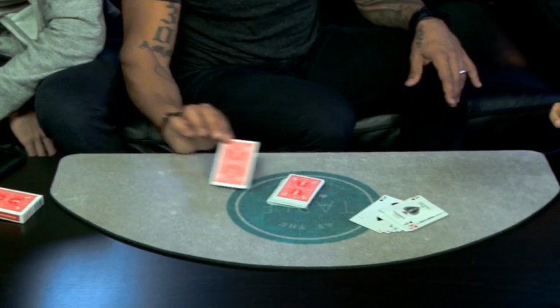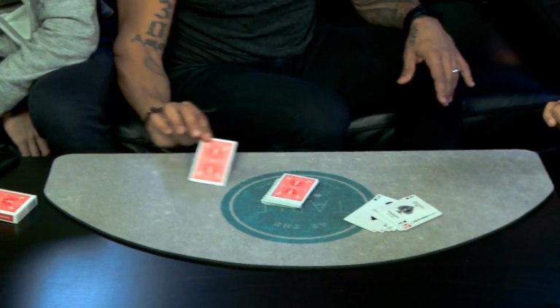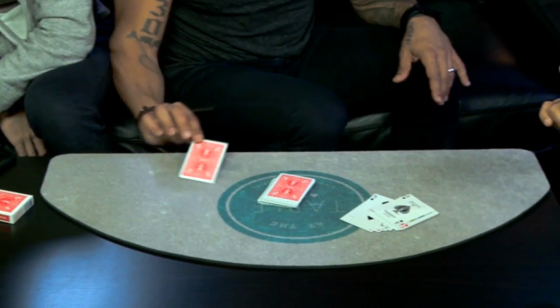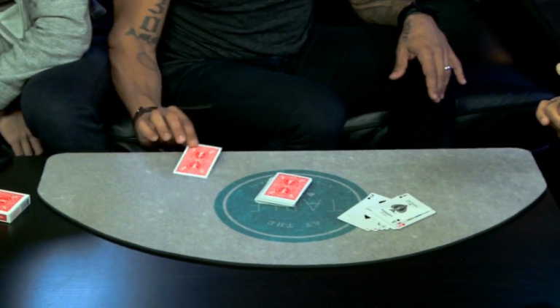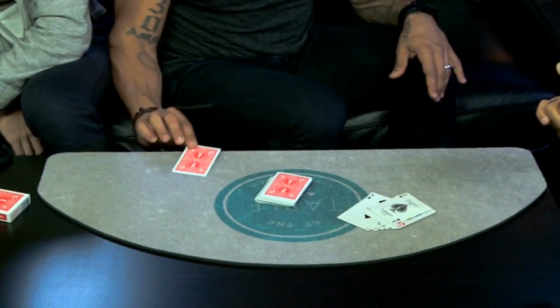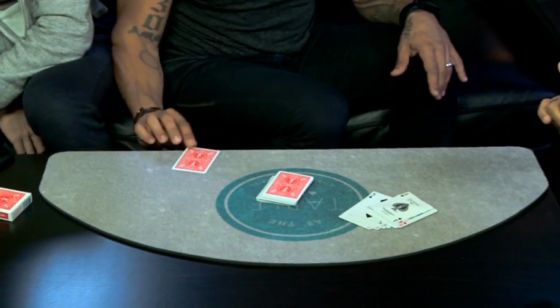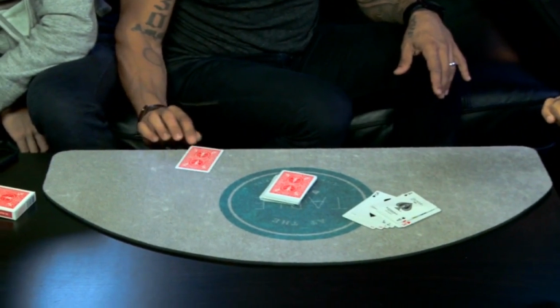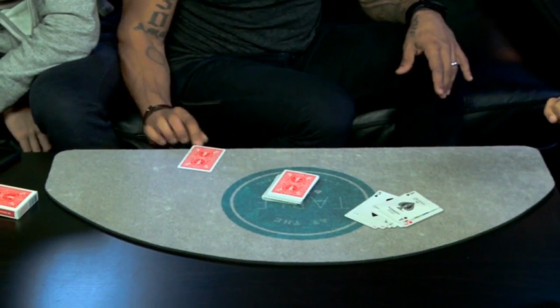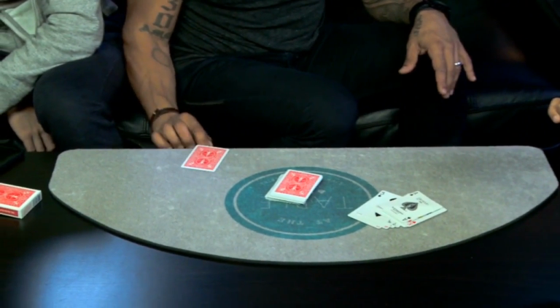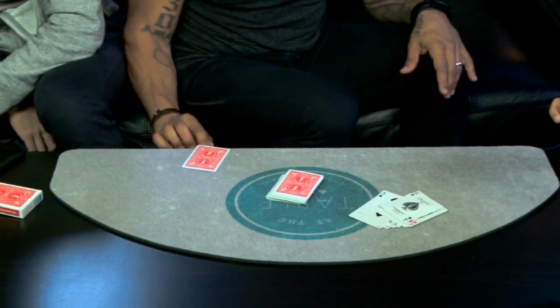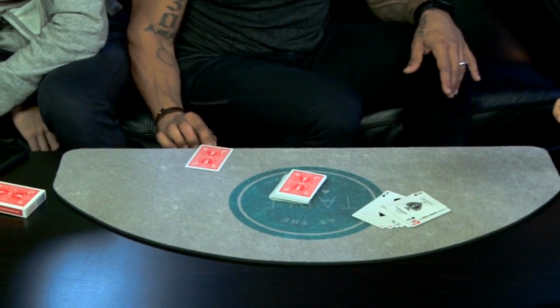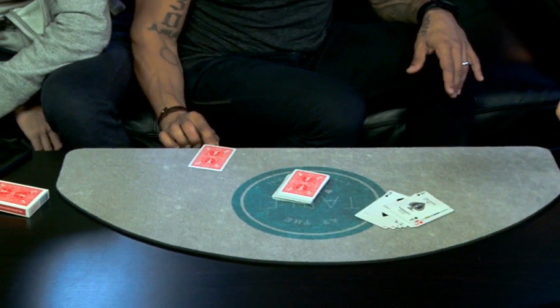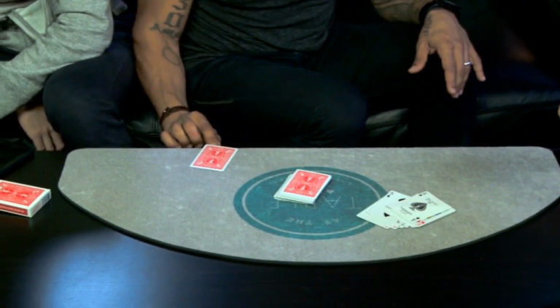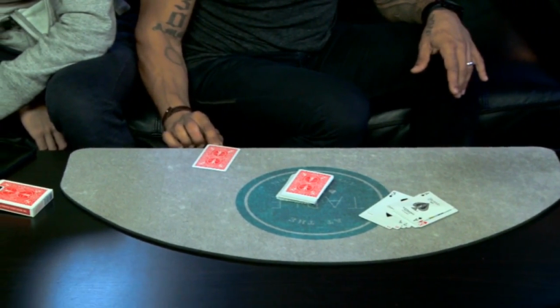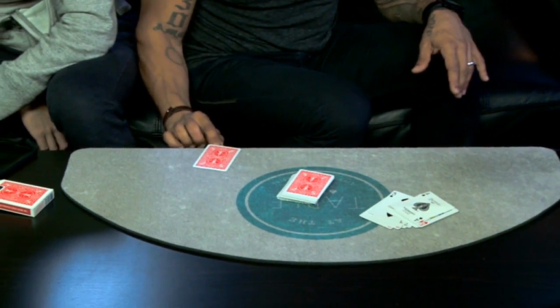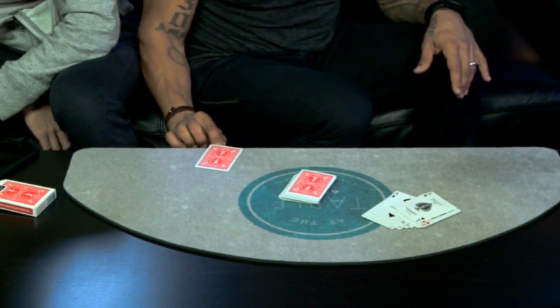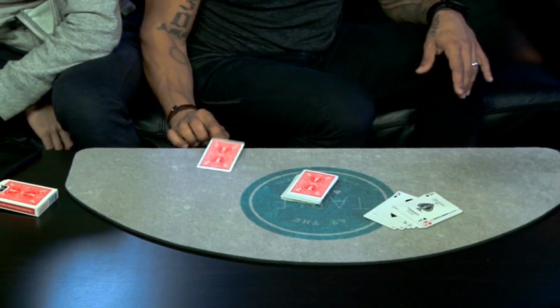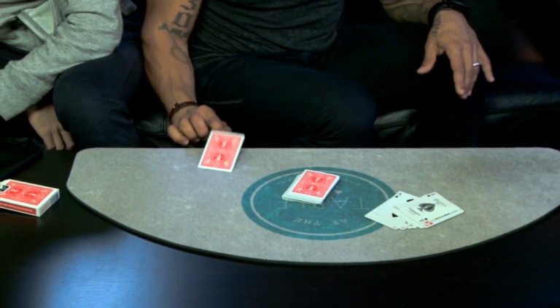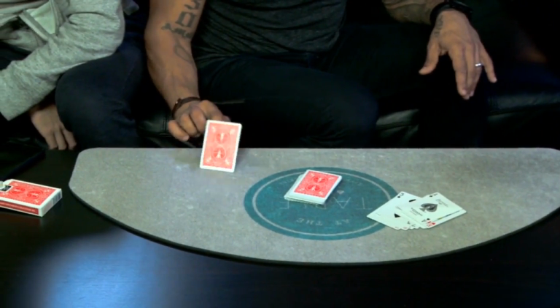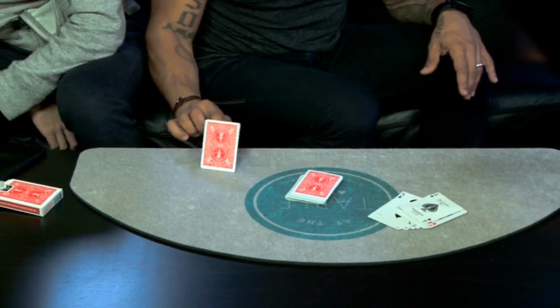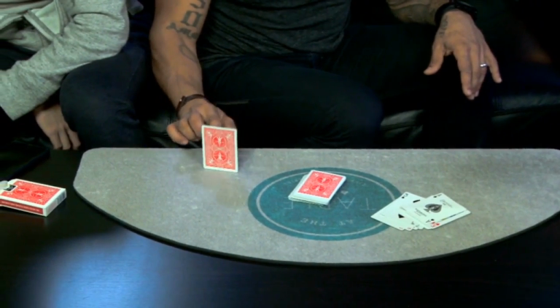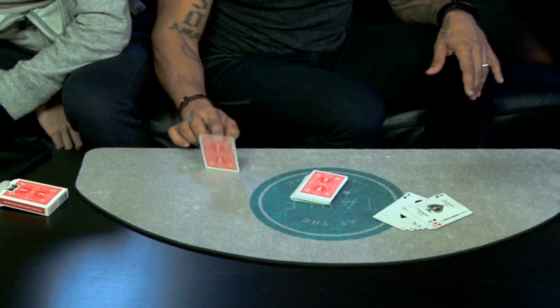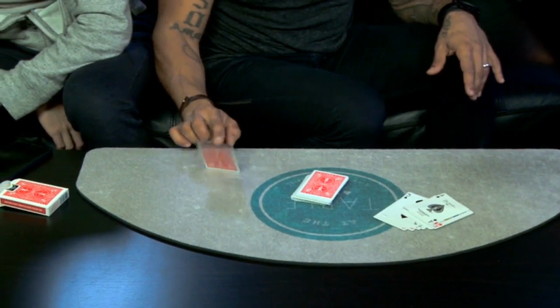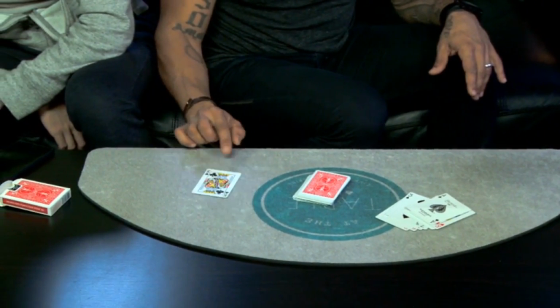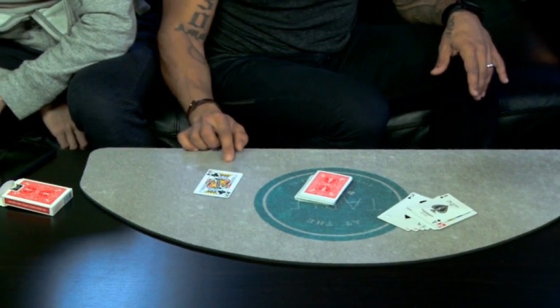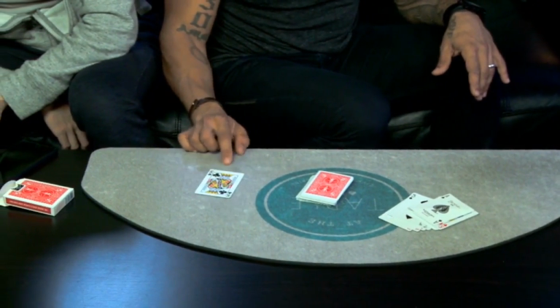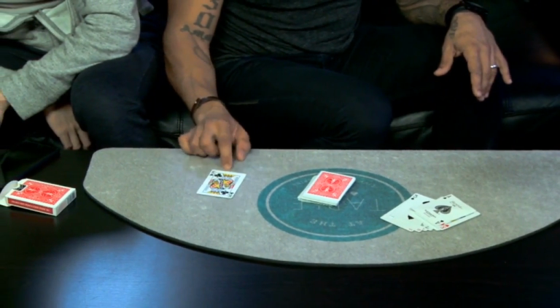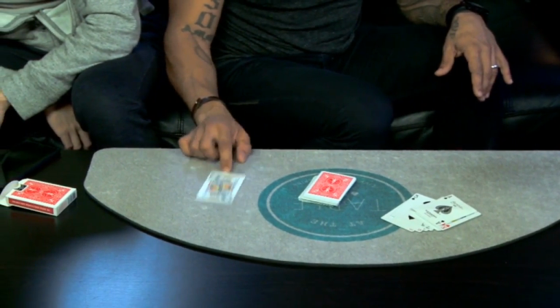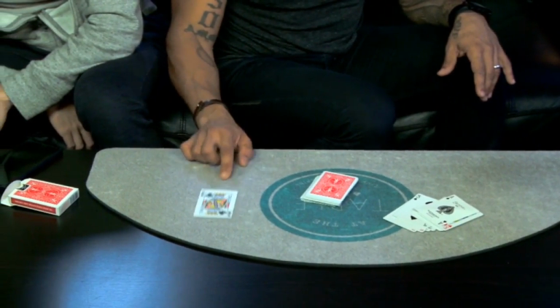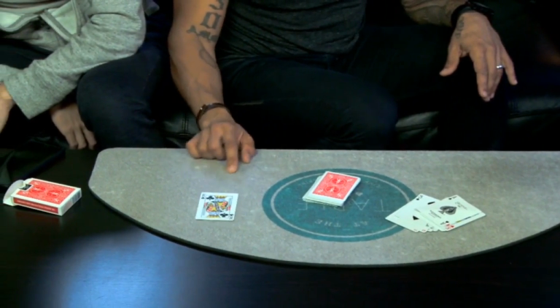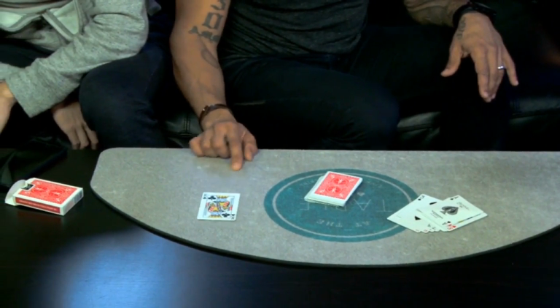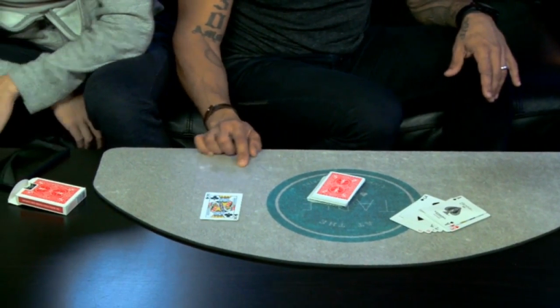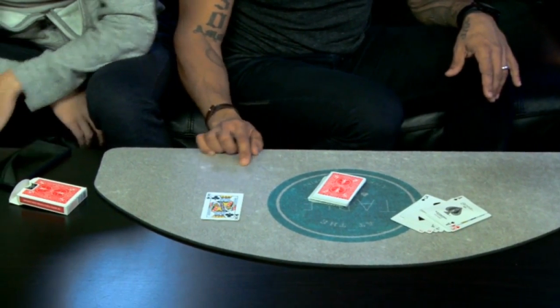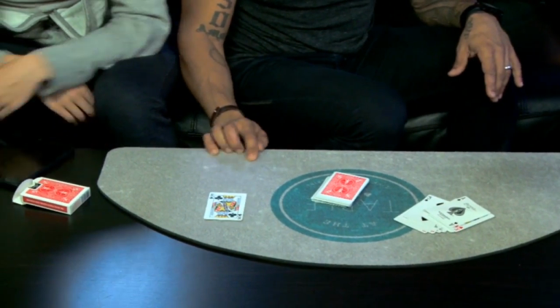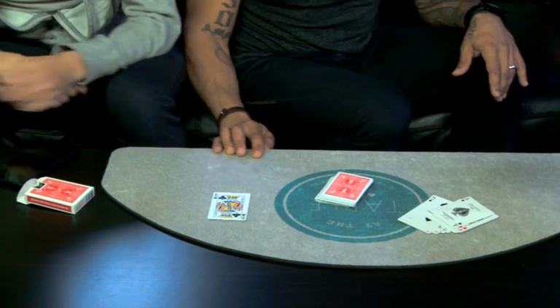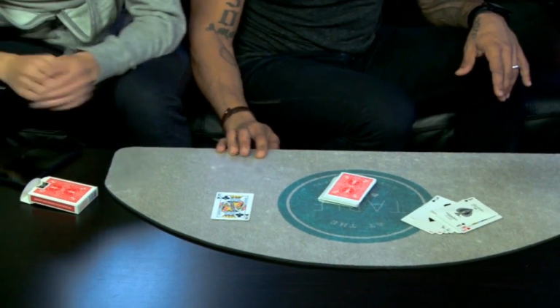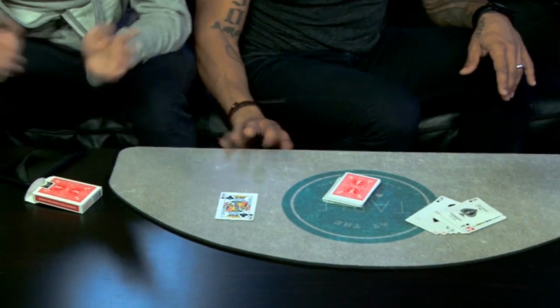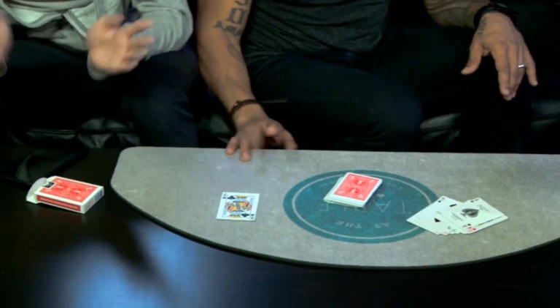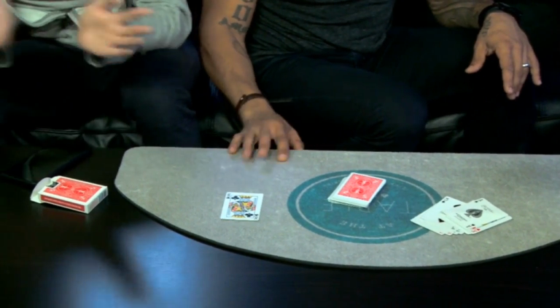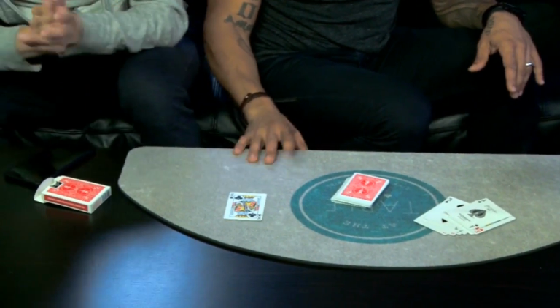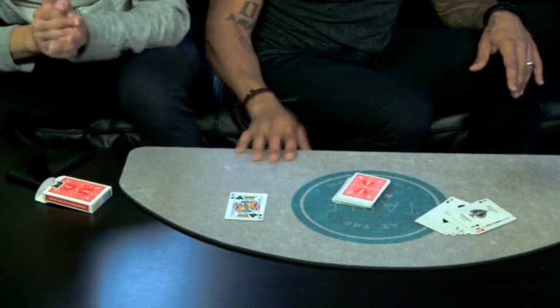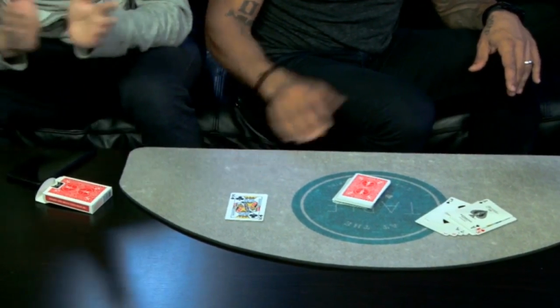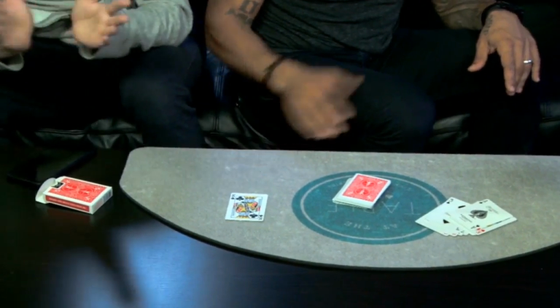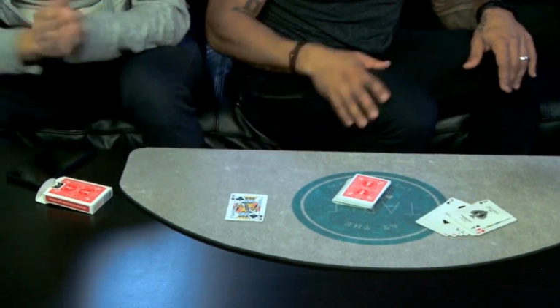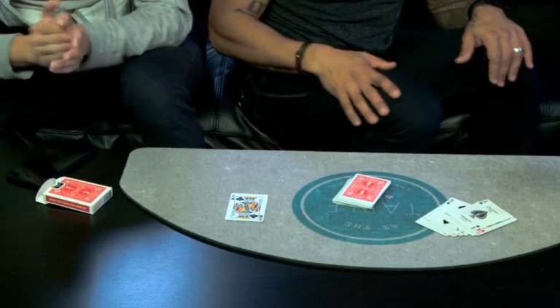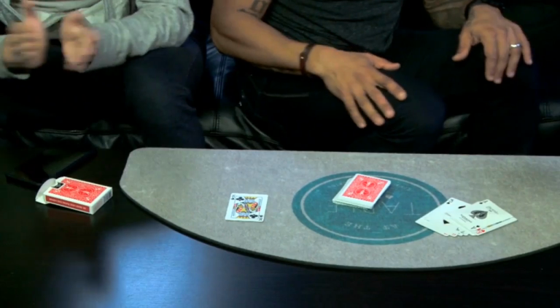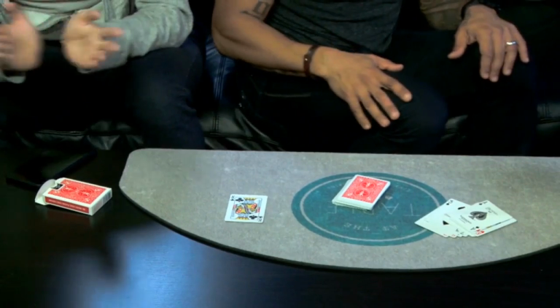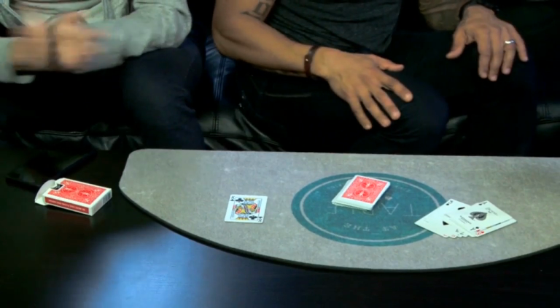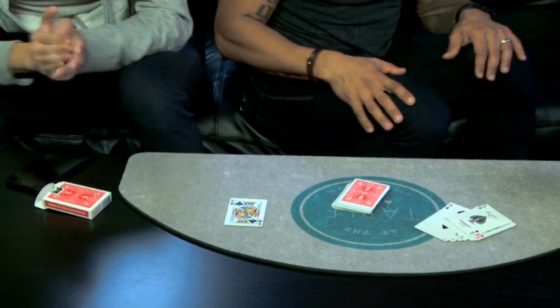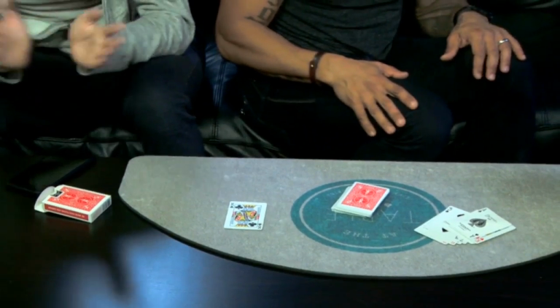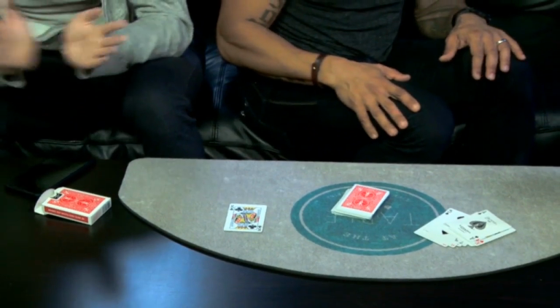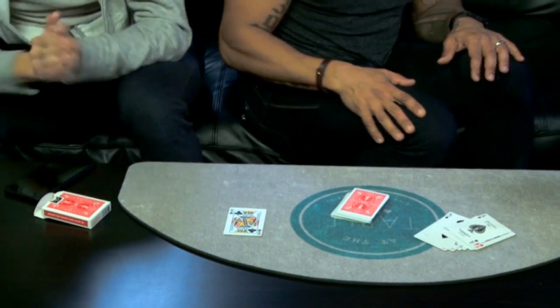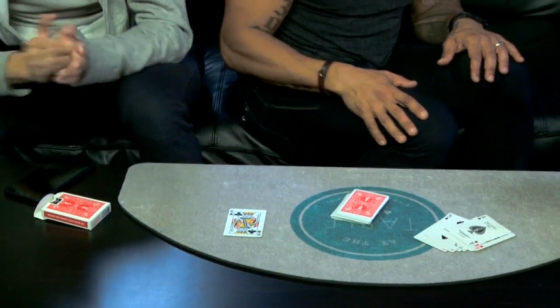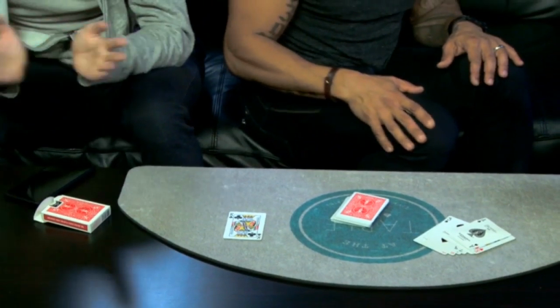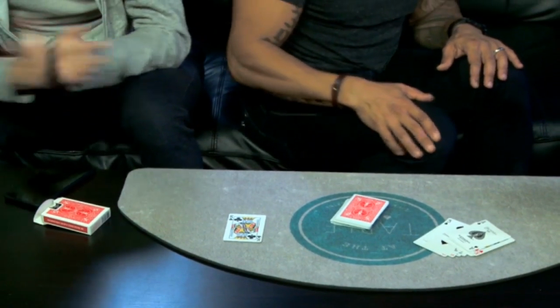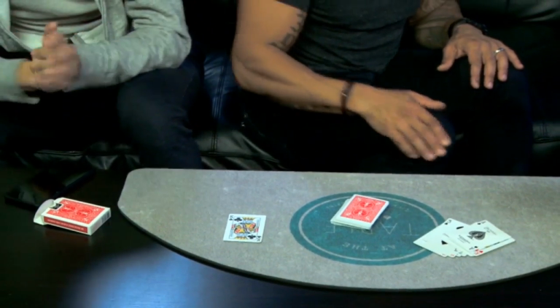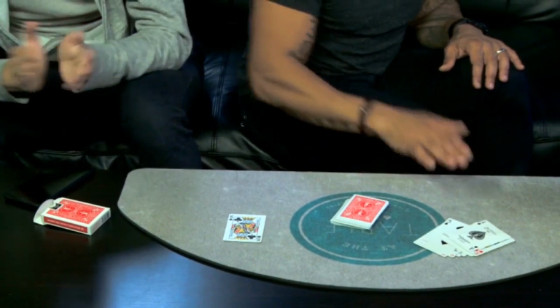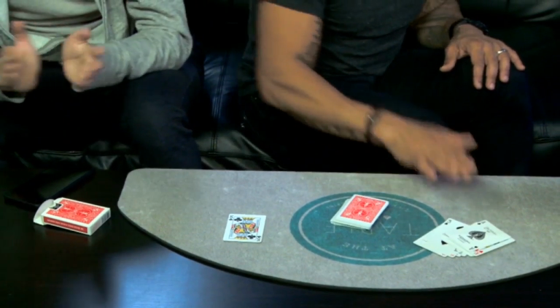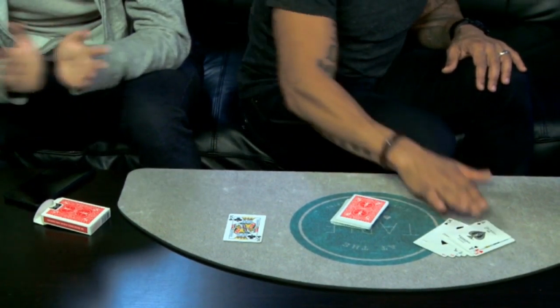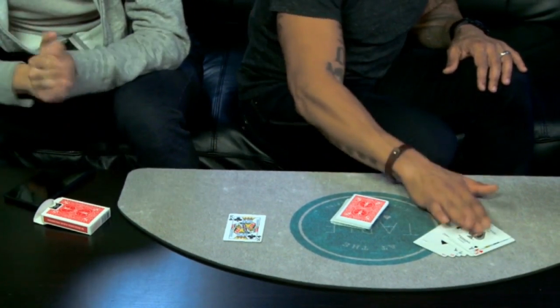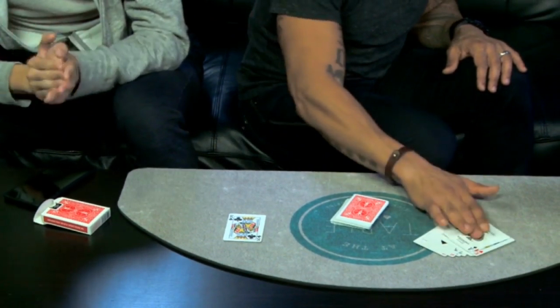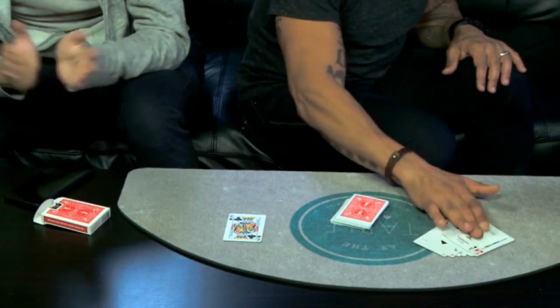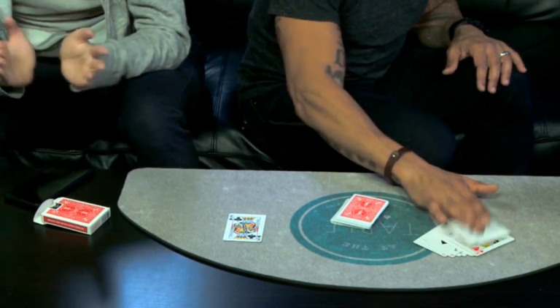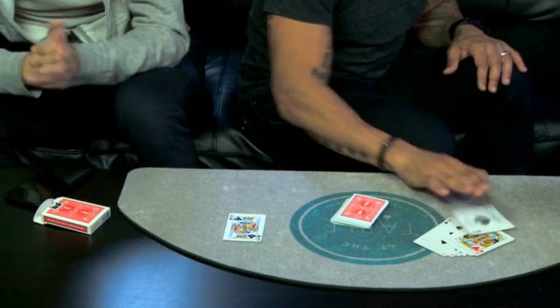What was your card? King of Clubs. That would be right over there. Very nice.